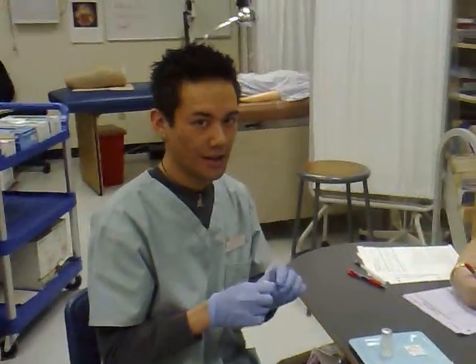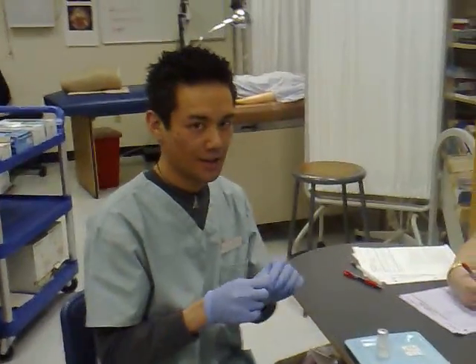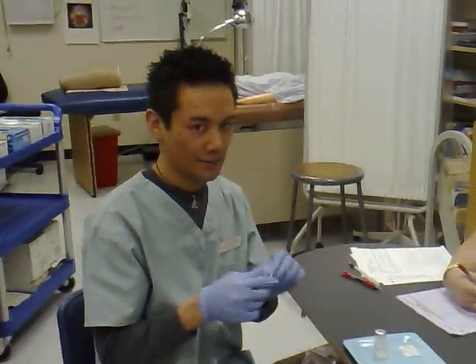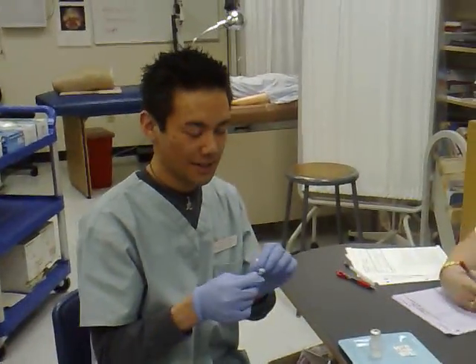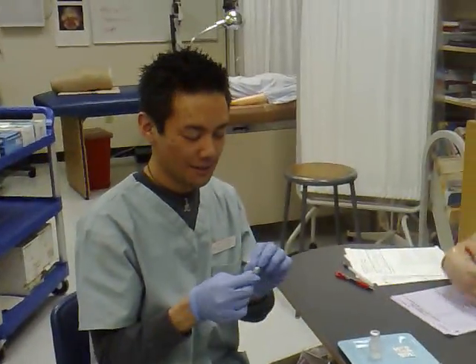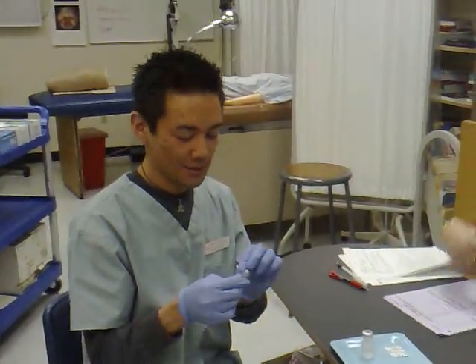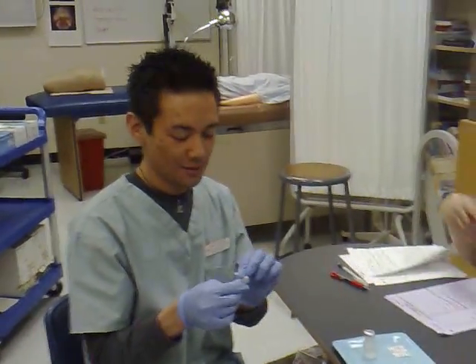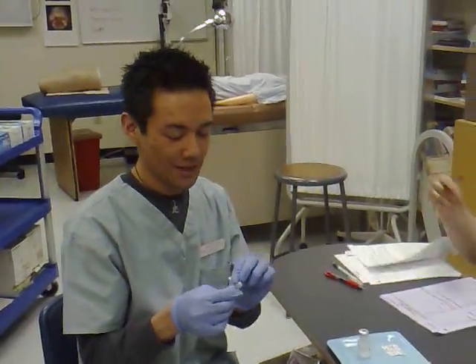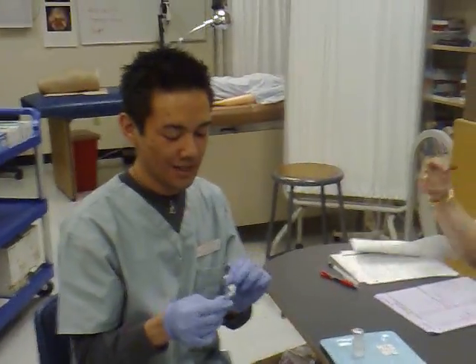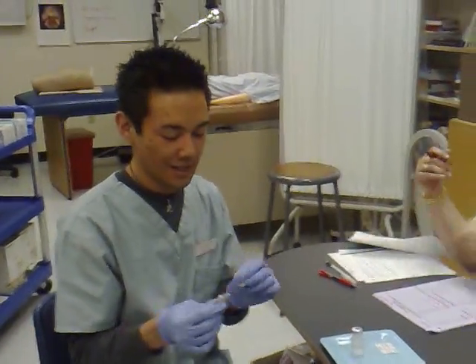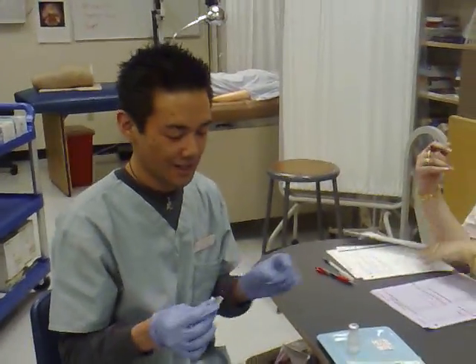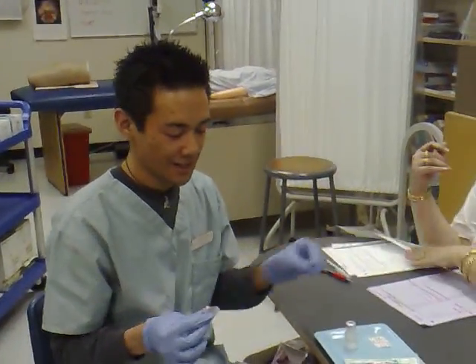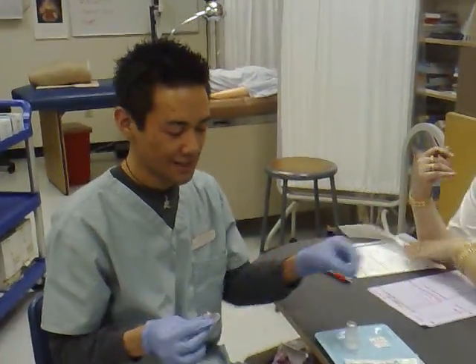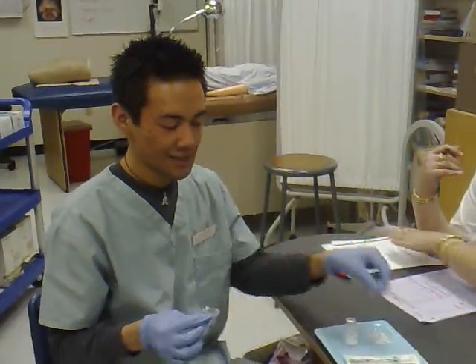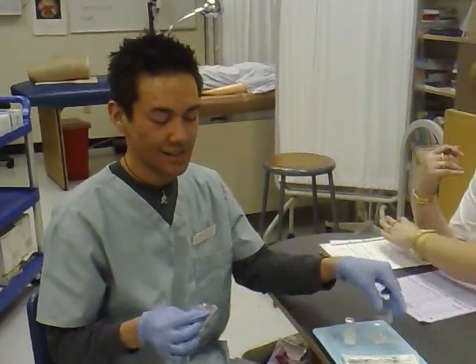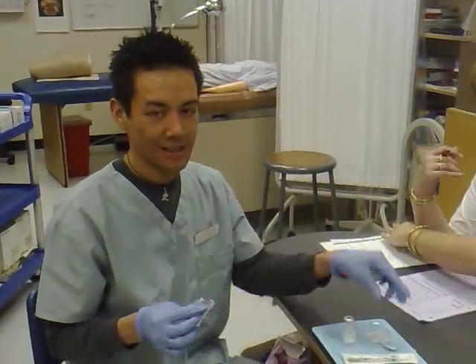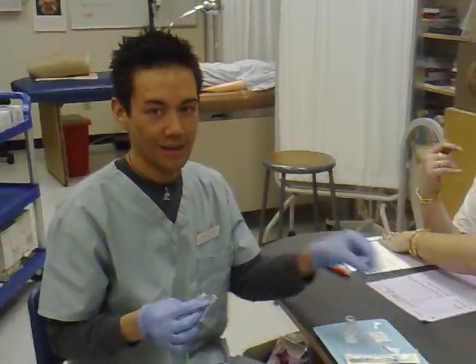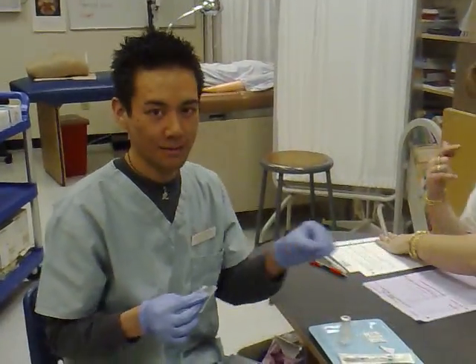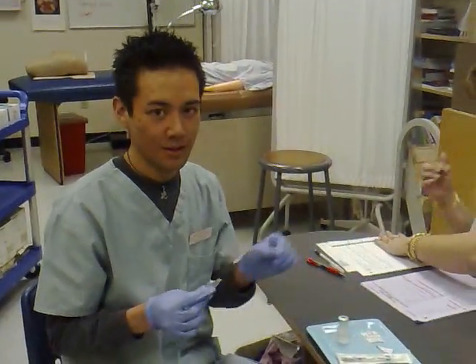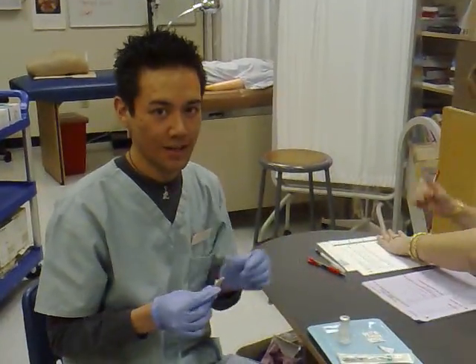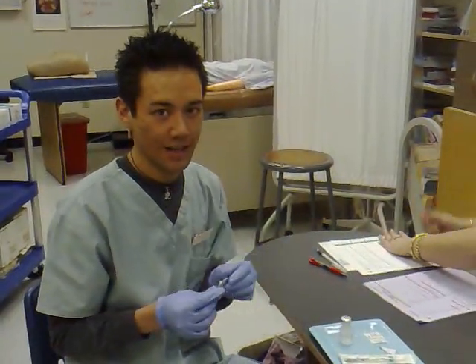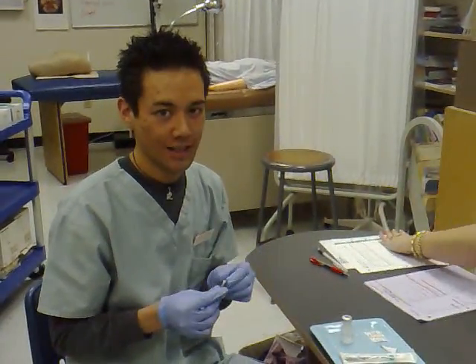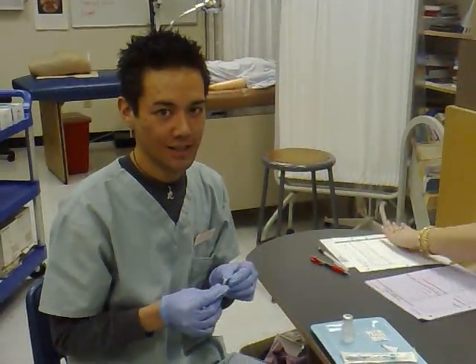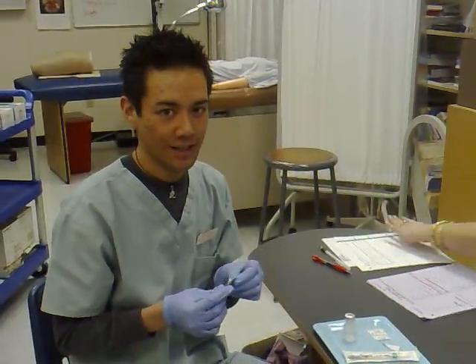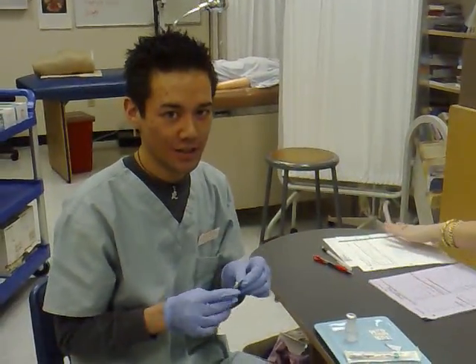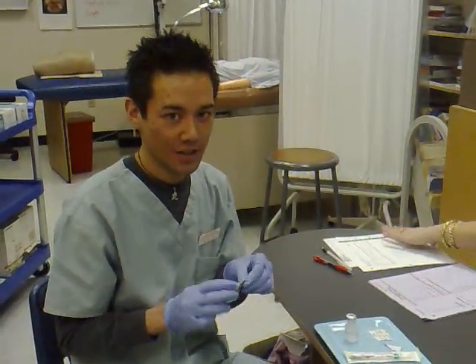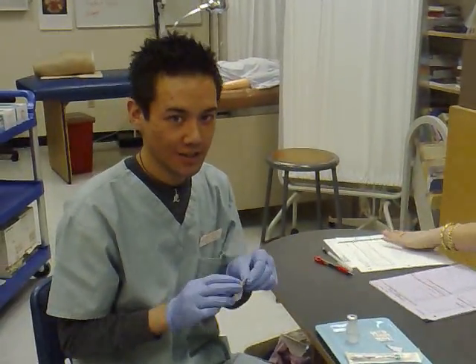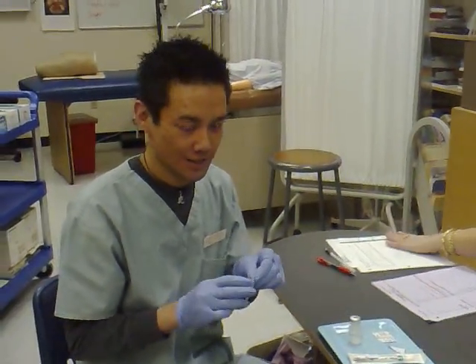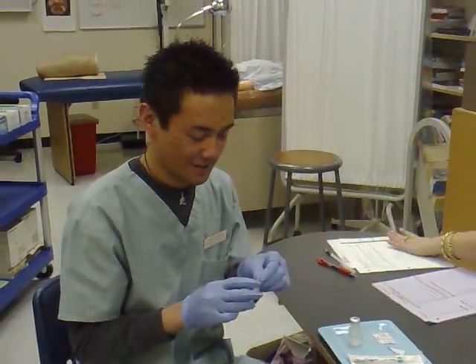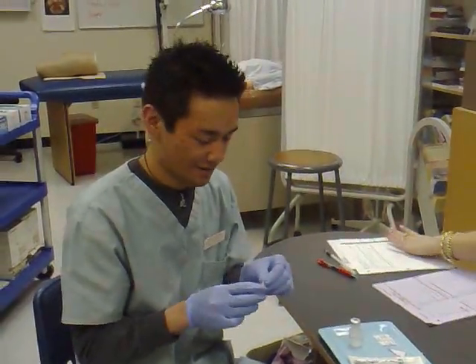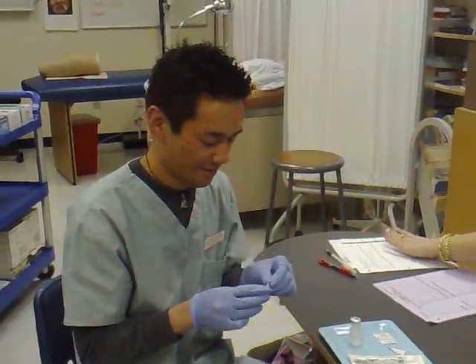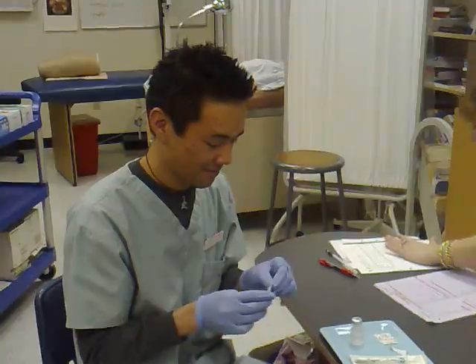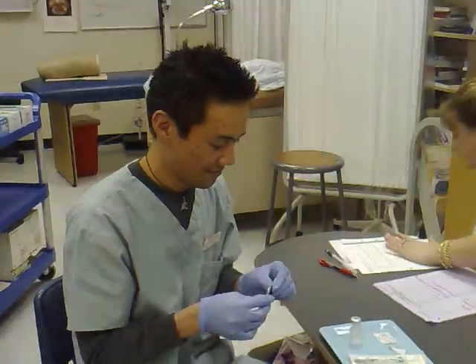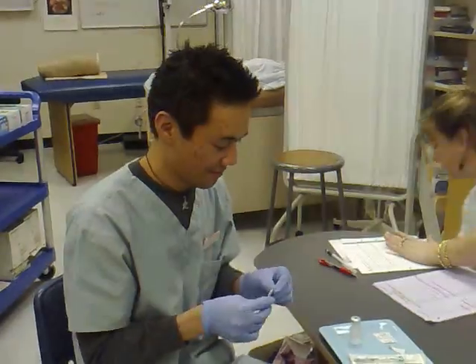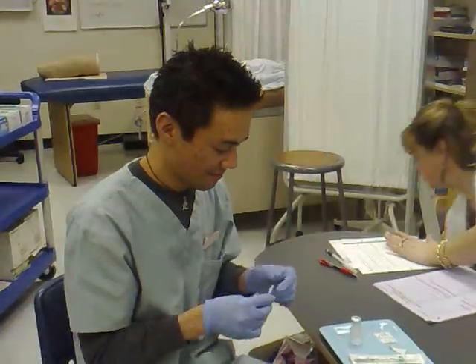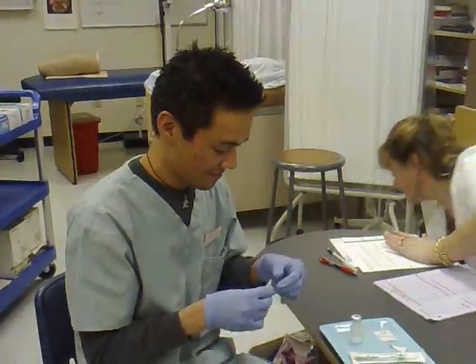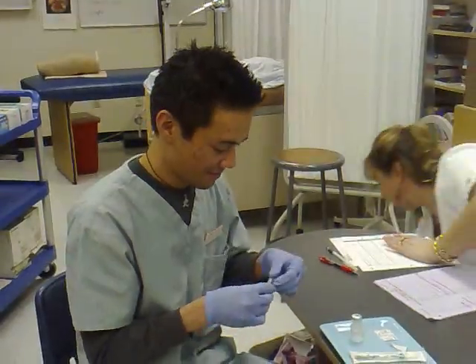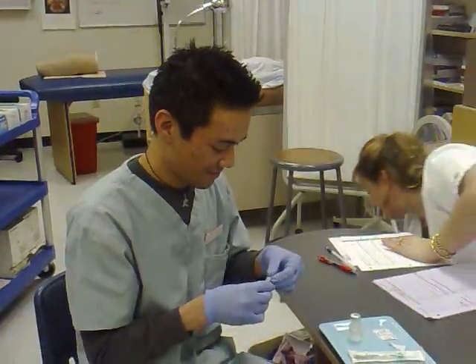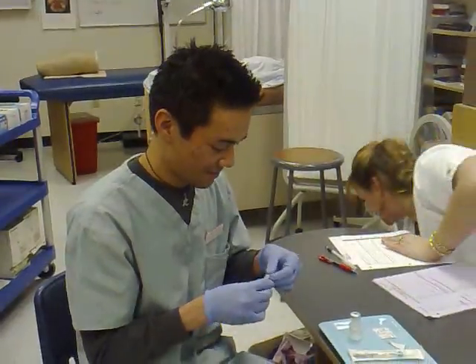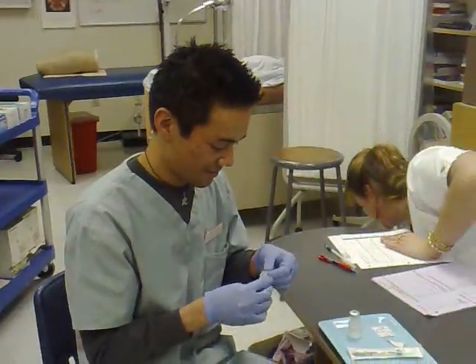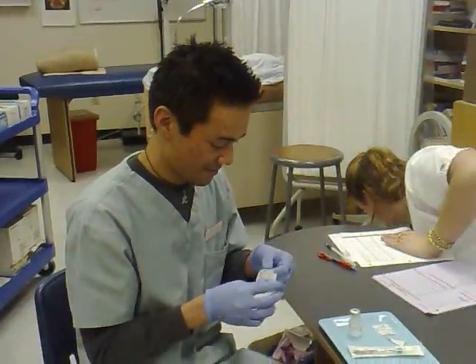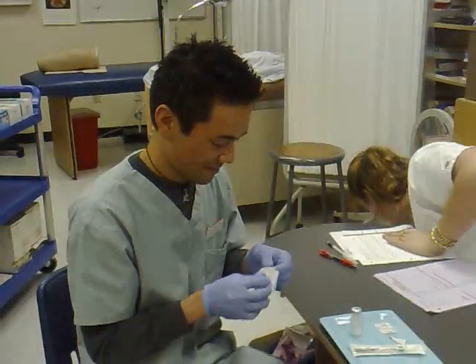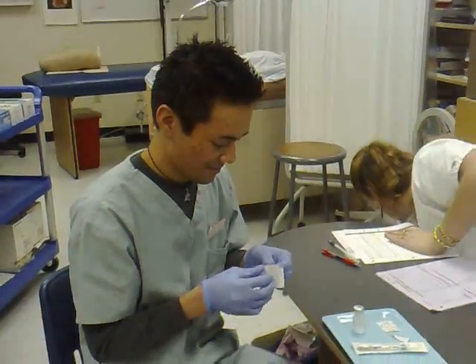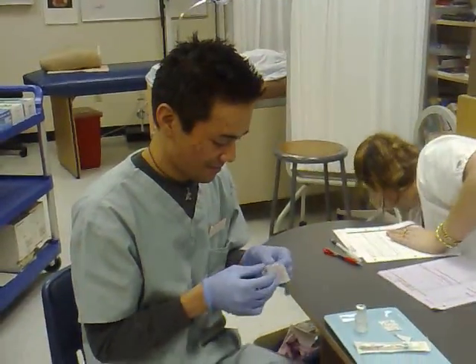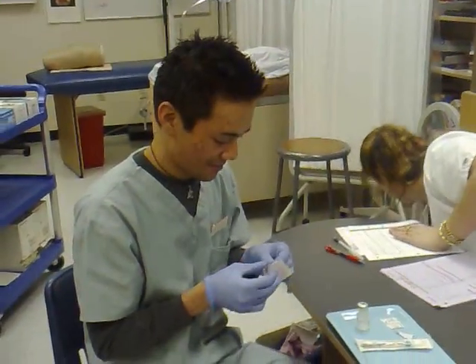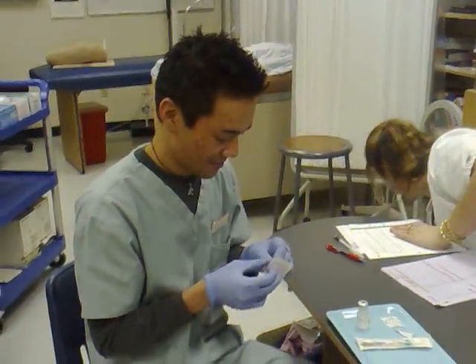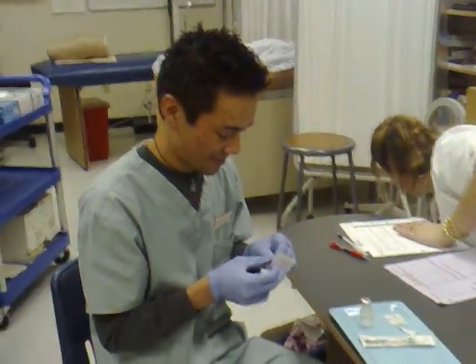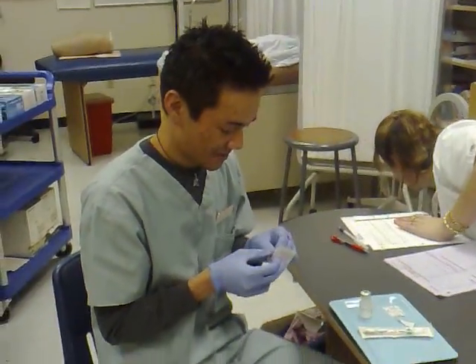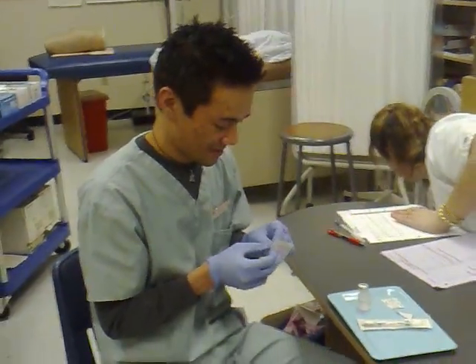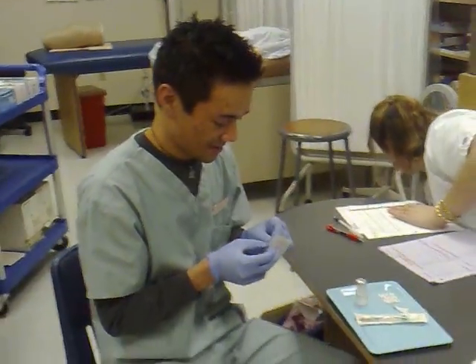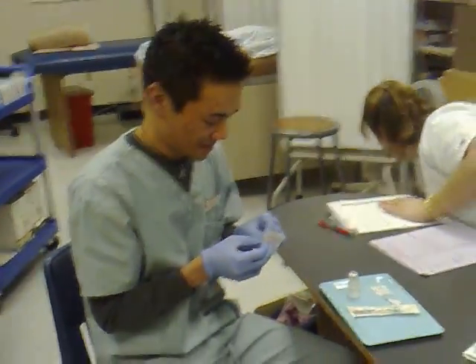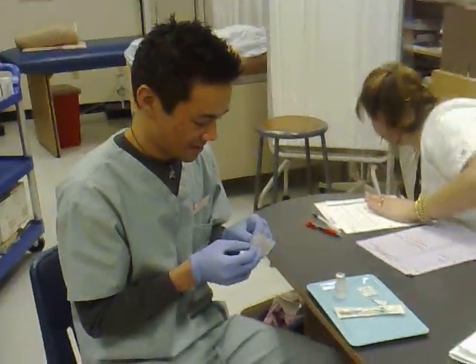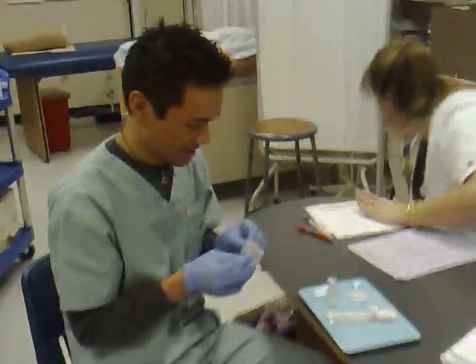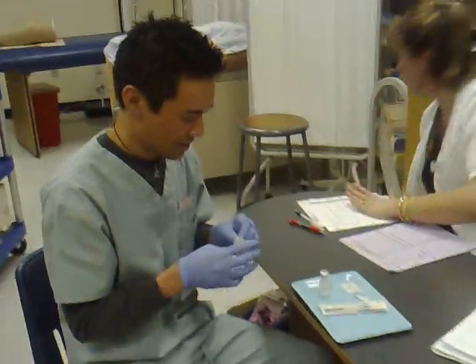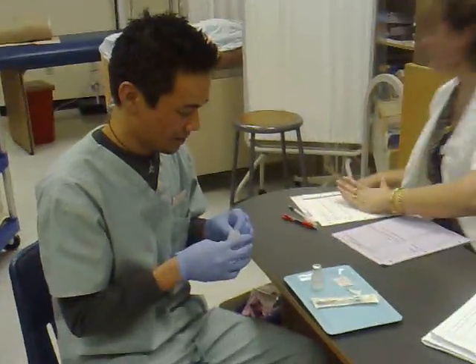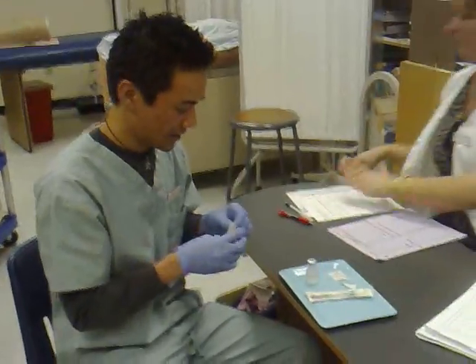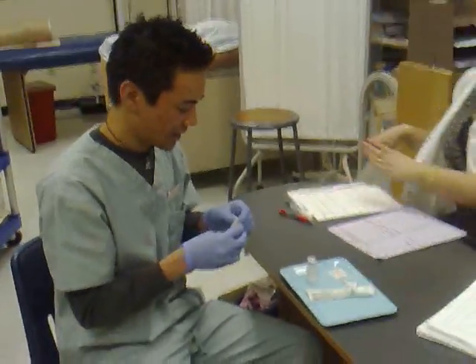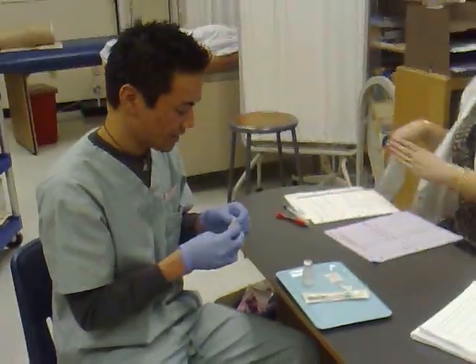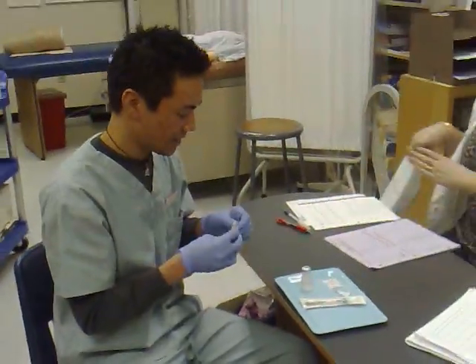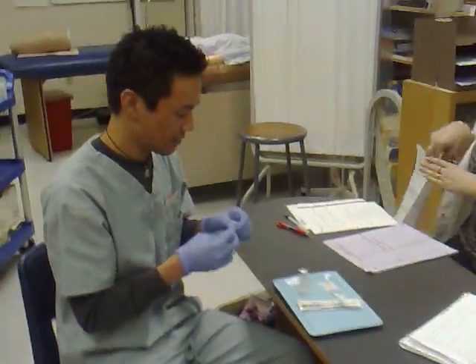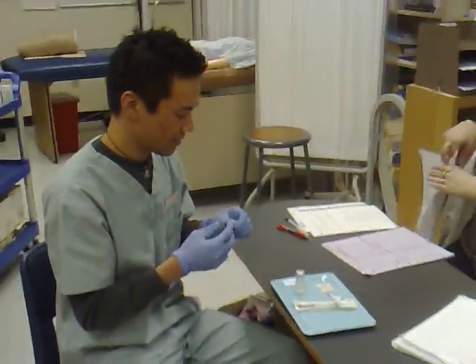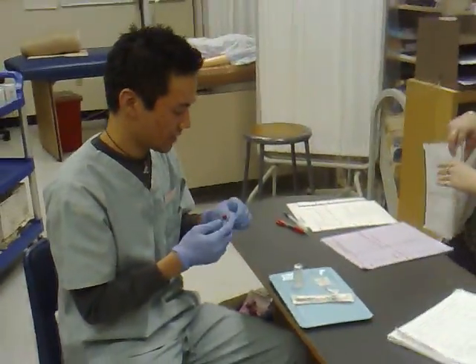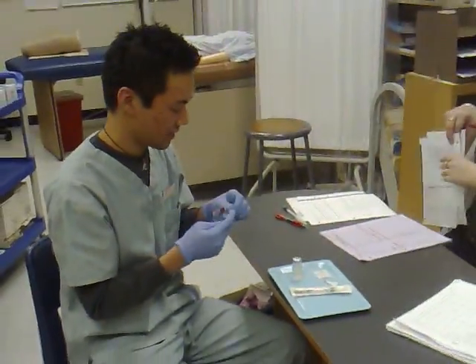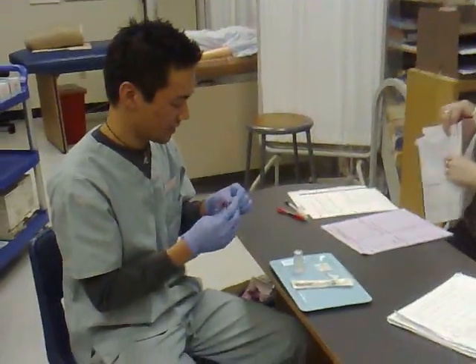Hi, my name is Ryan and this is a subcutaneous injection. What injection? You're supposed to be... I need another one.